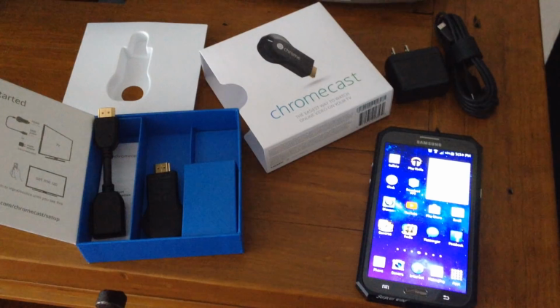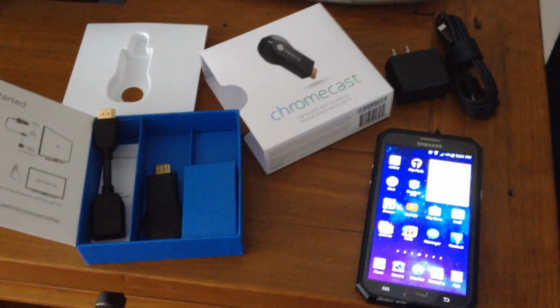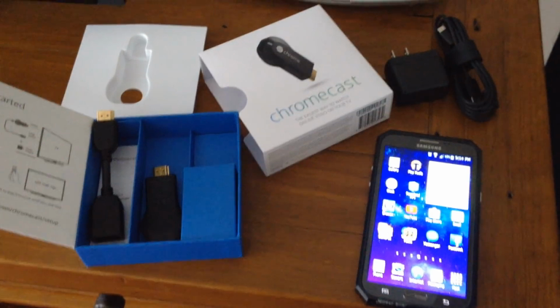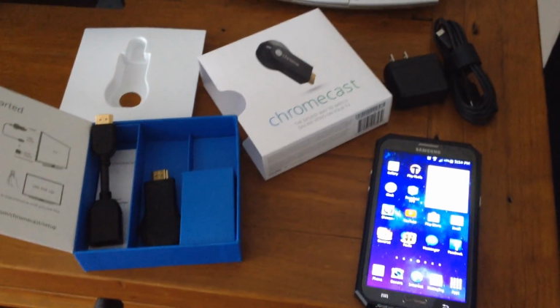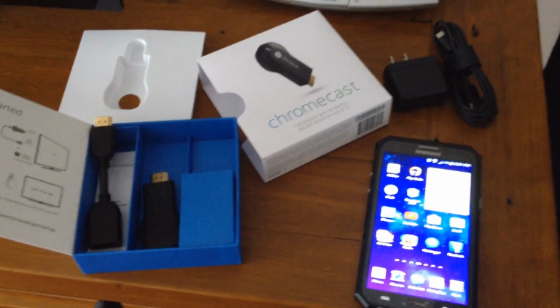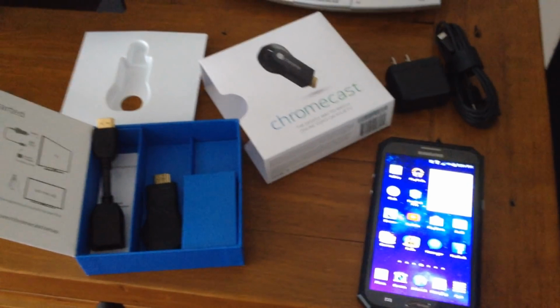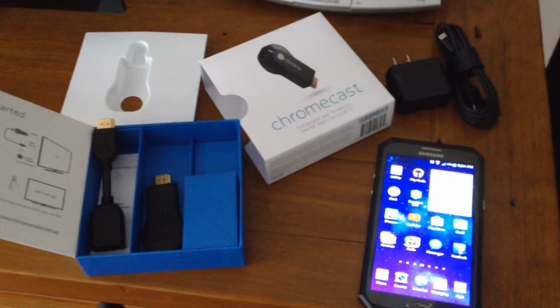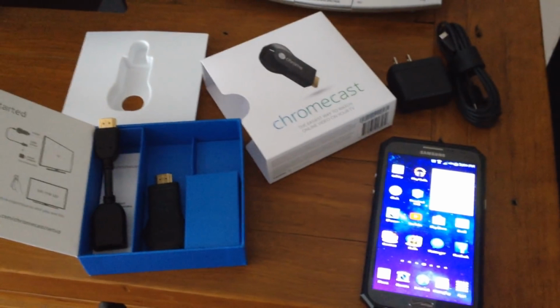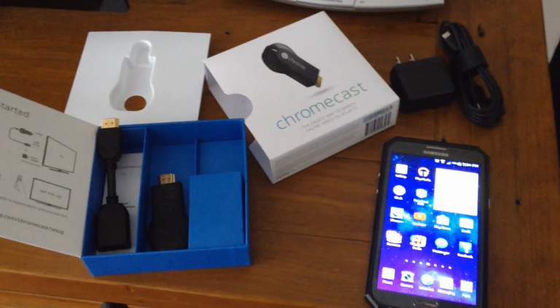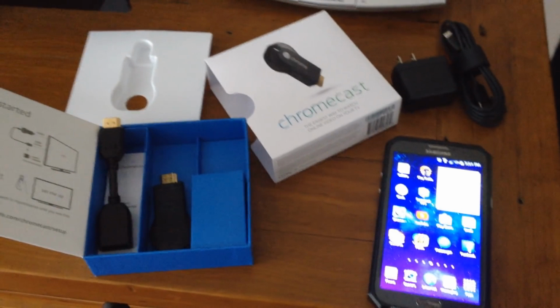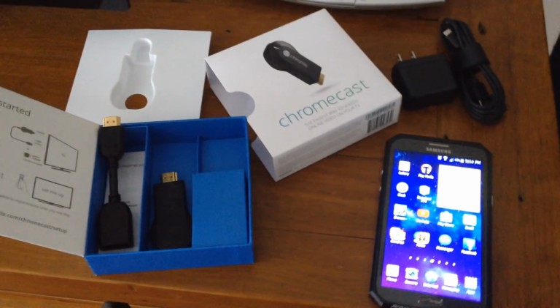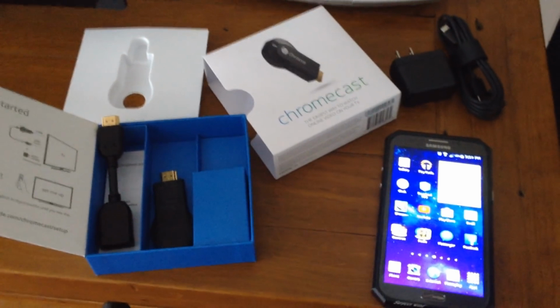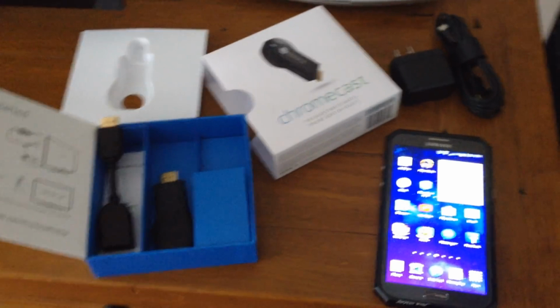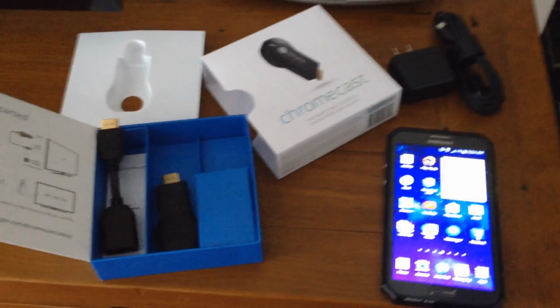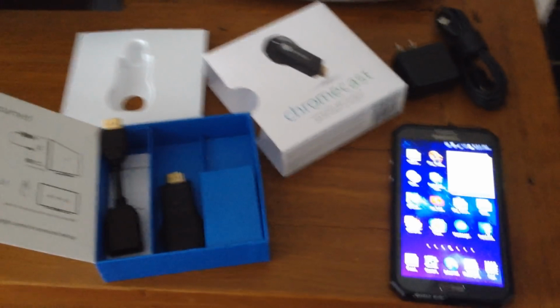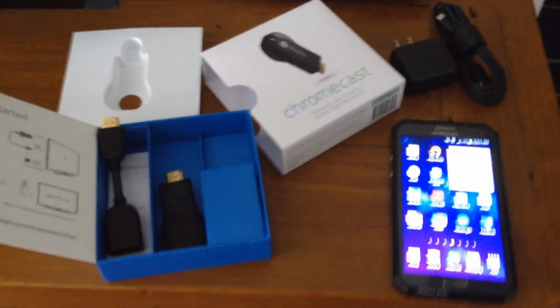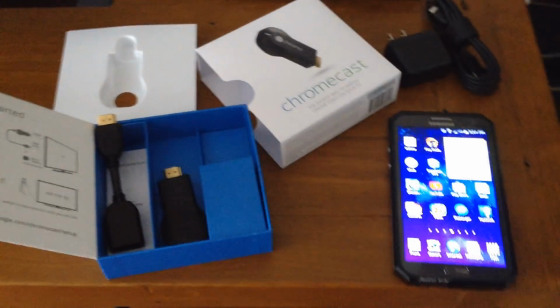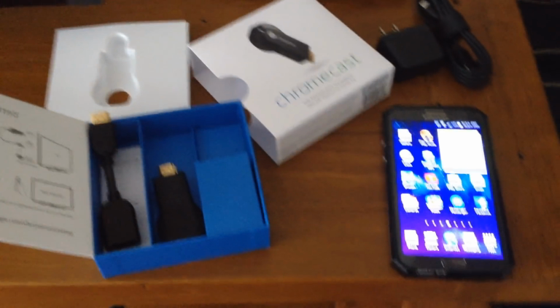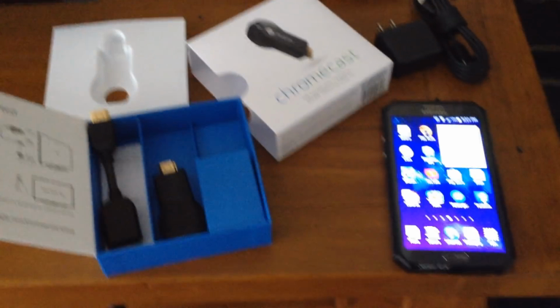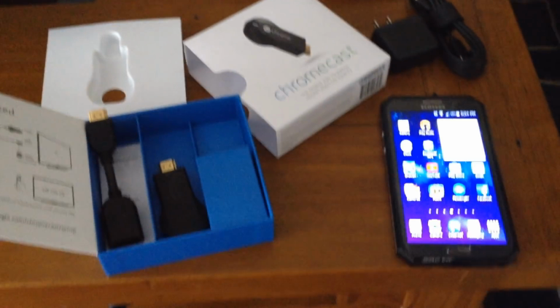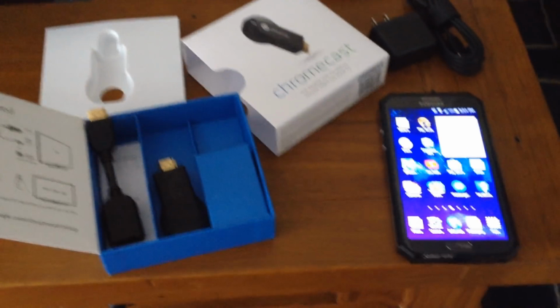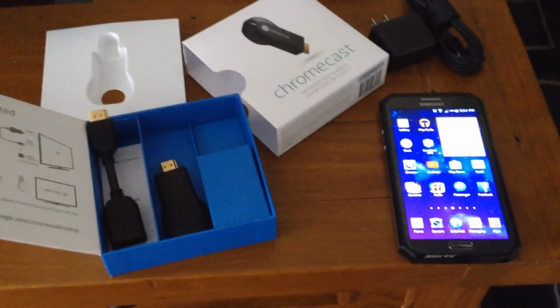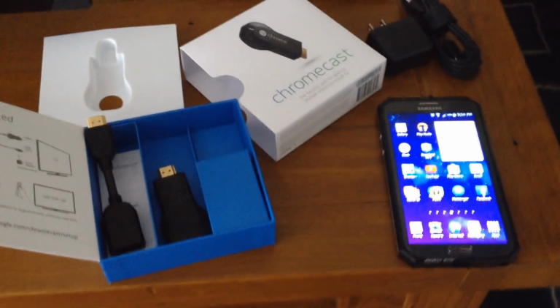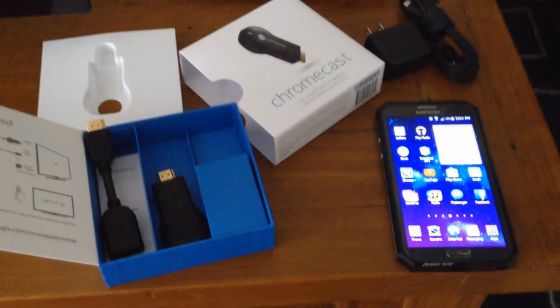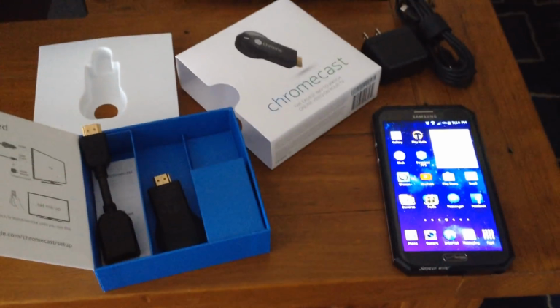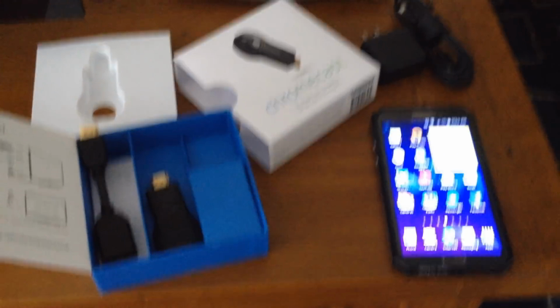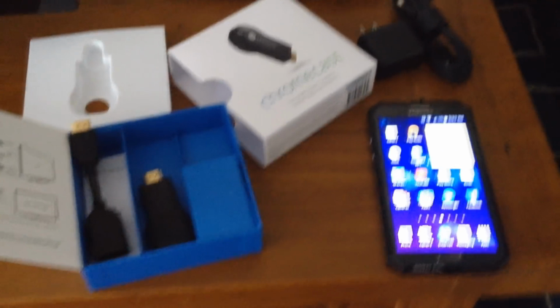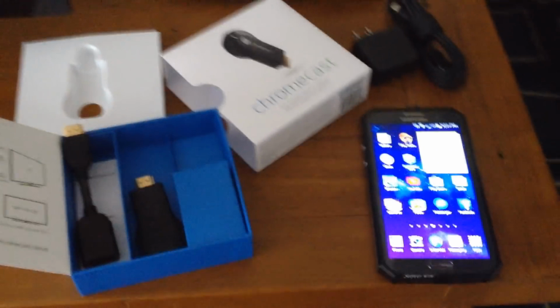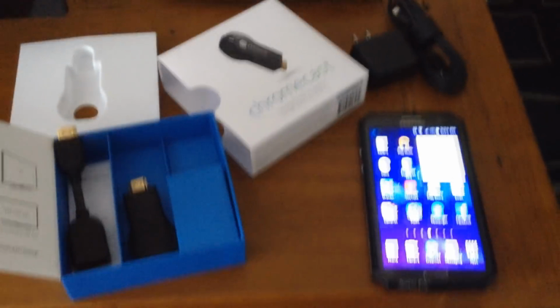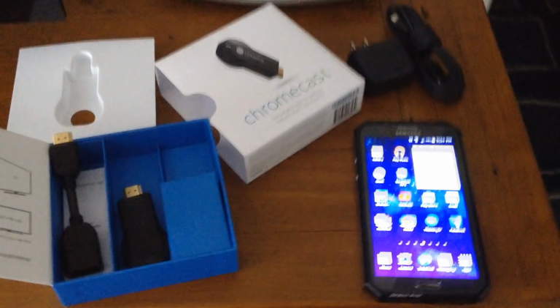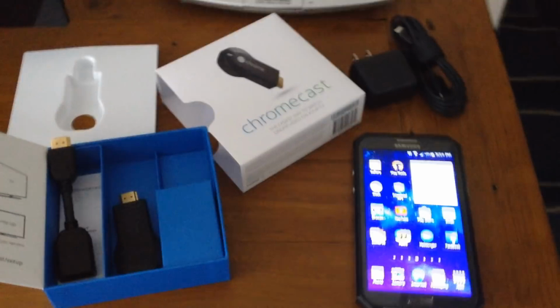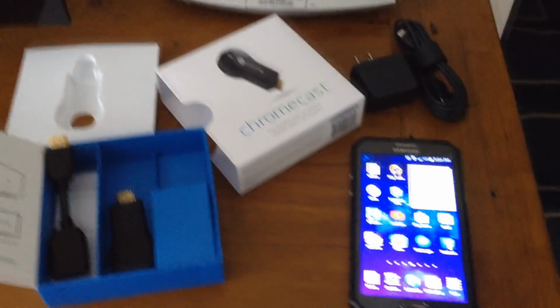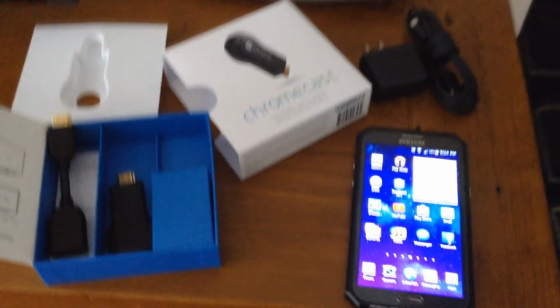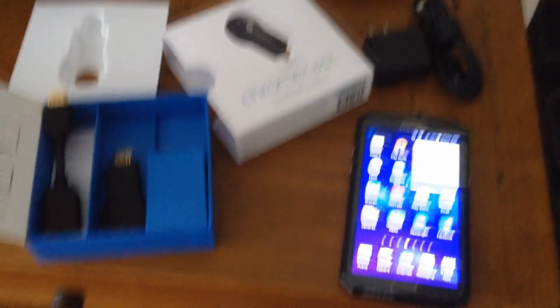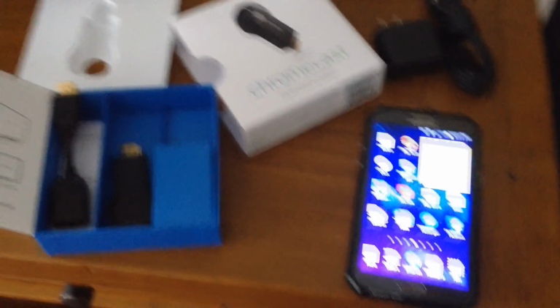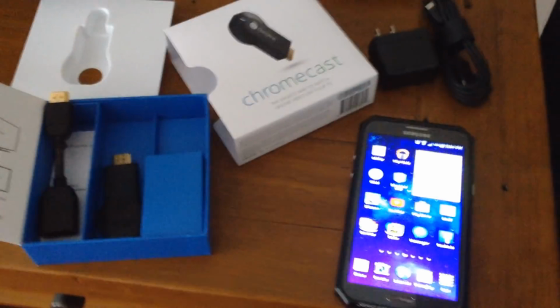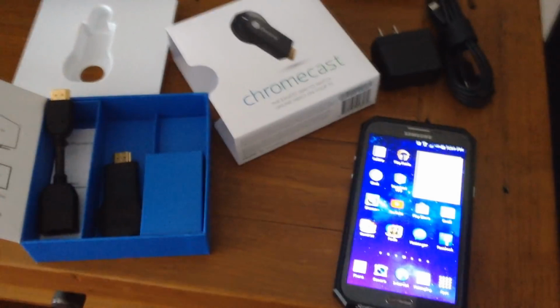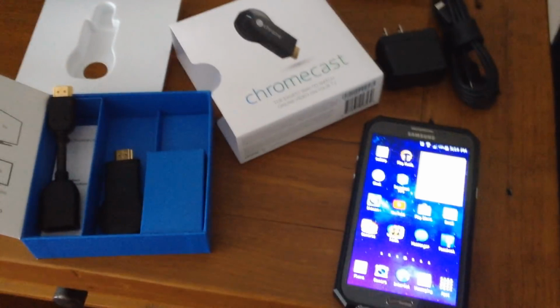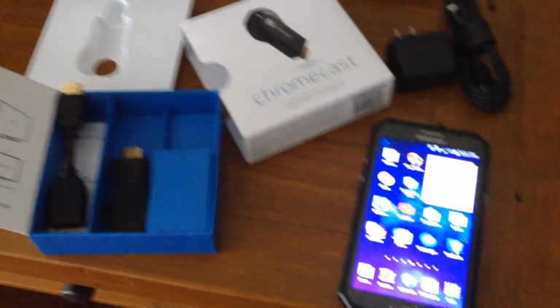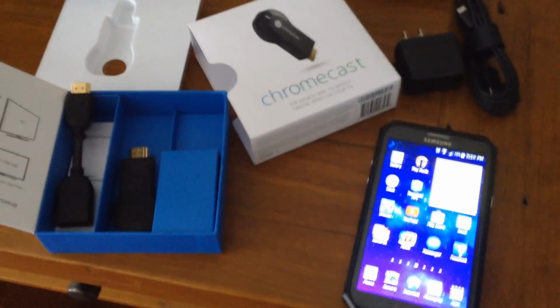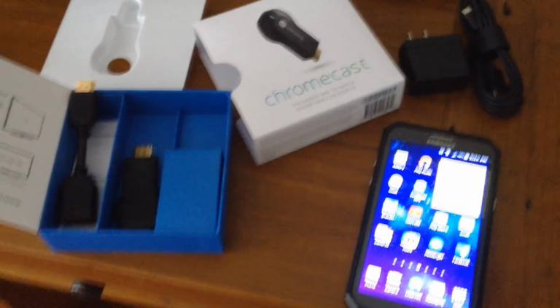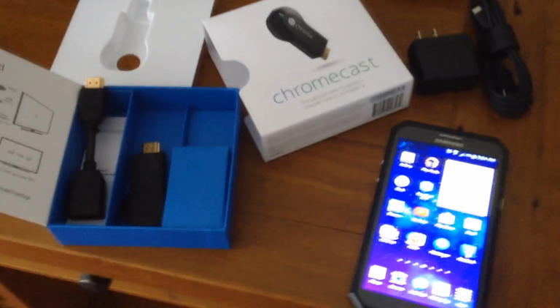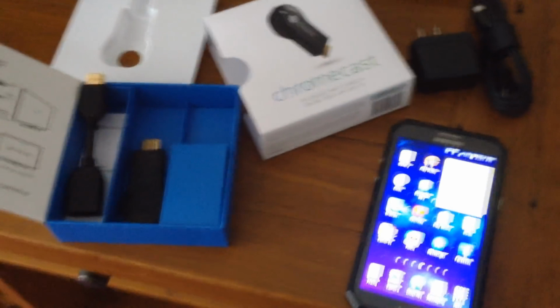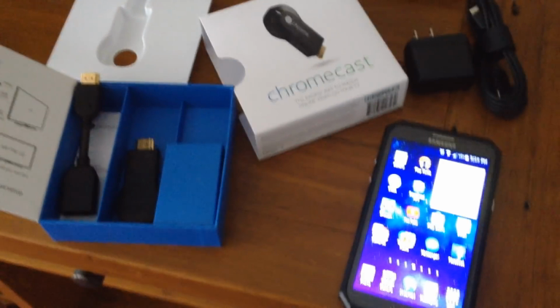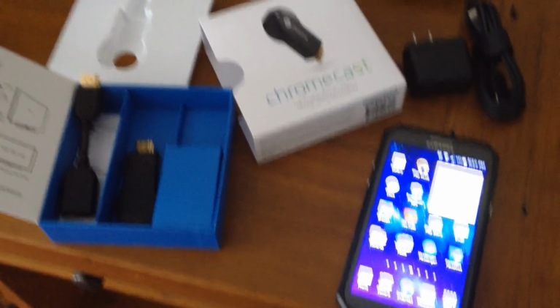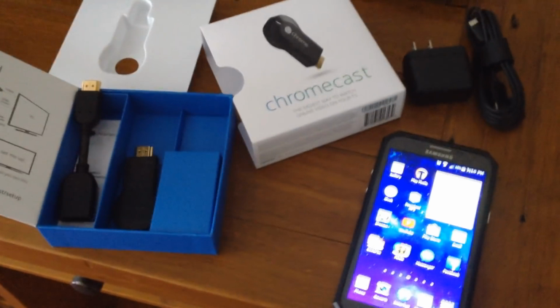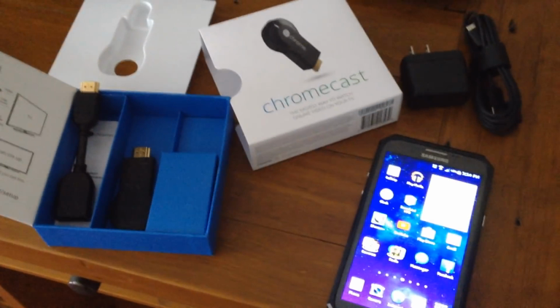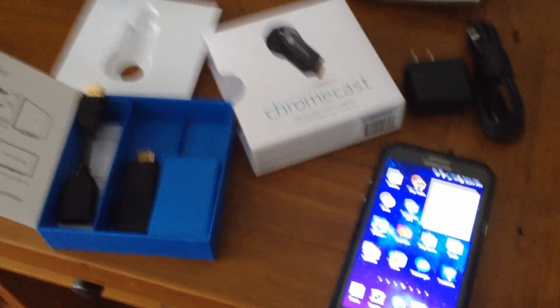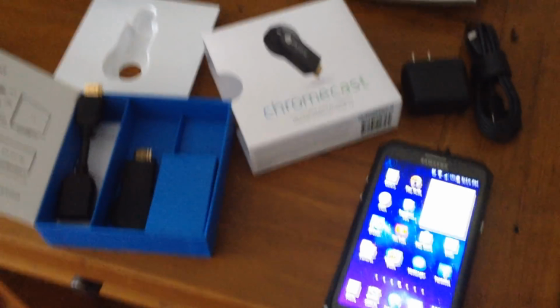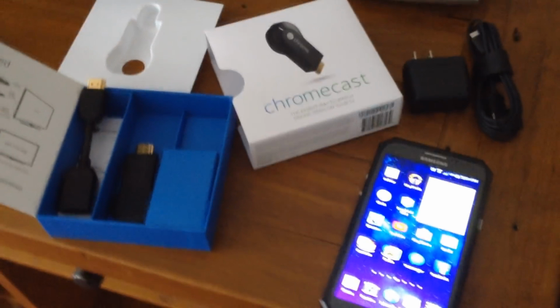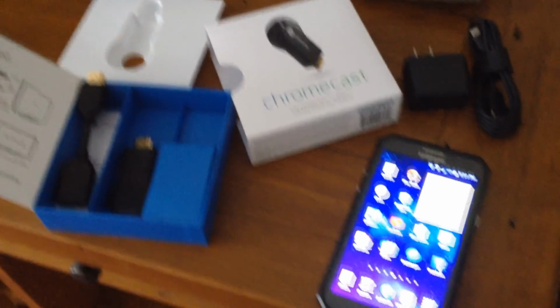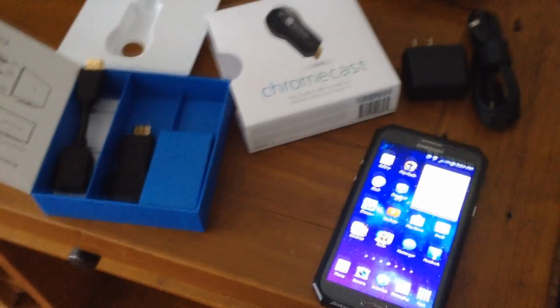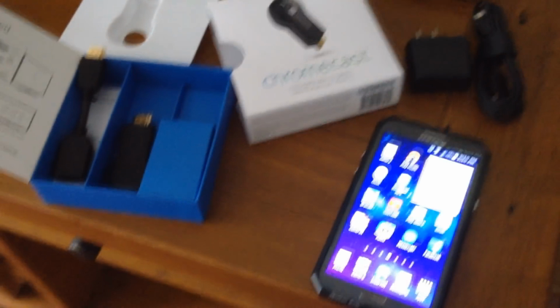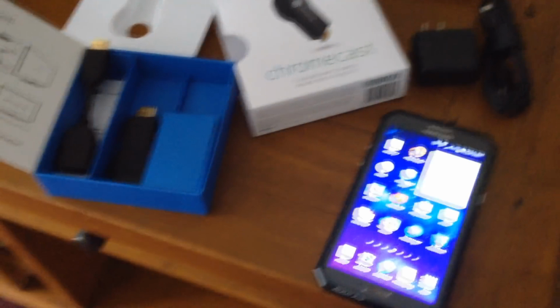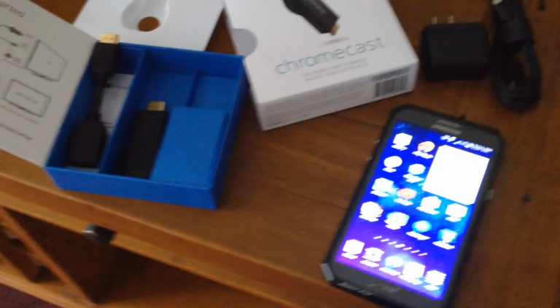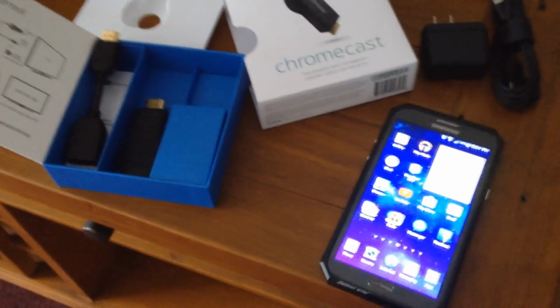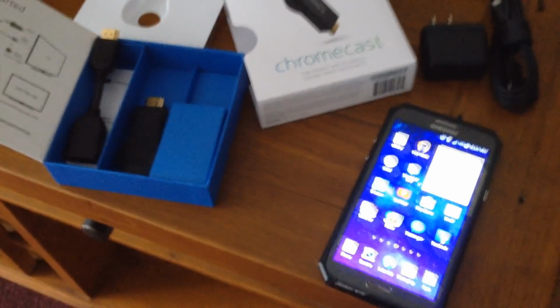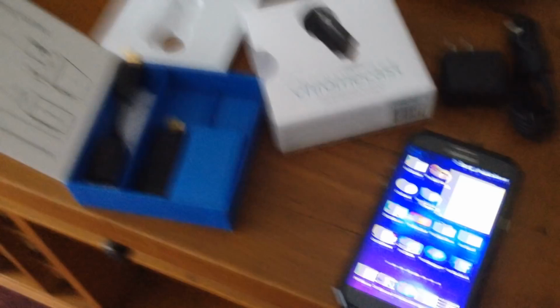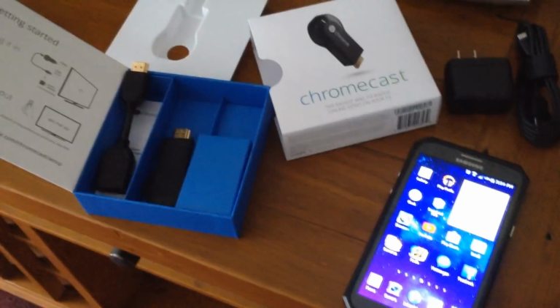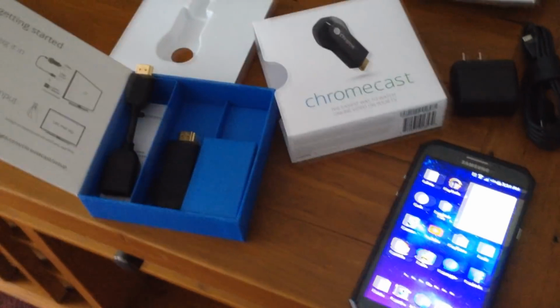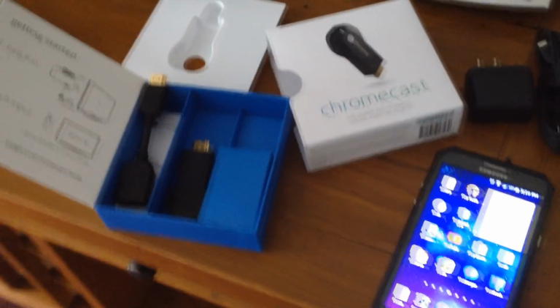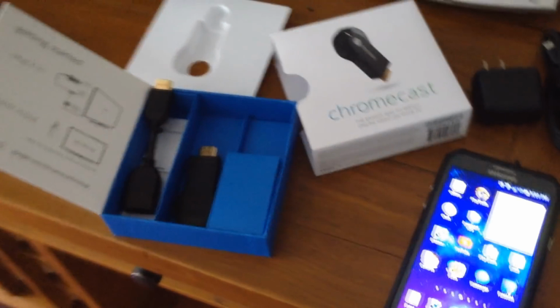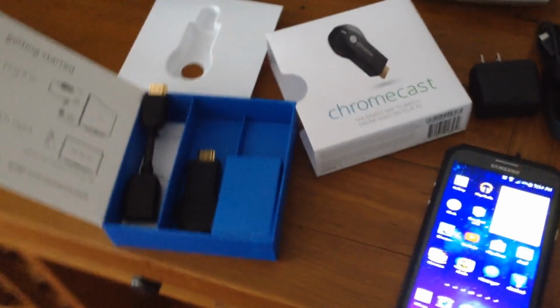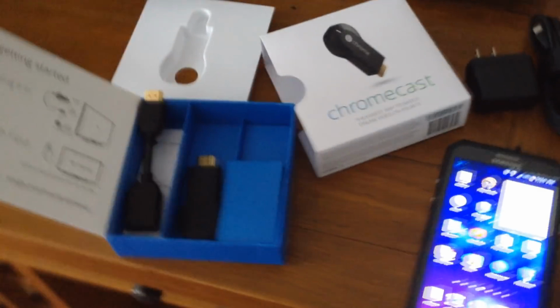Hey guys, what's going on? In this video, I'm going to teach you guys how to use Chromecast for your TV.